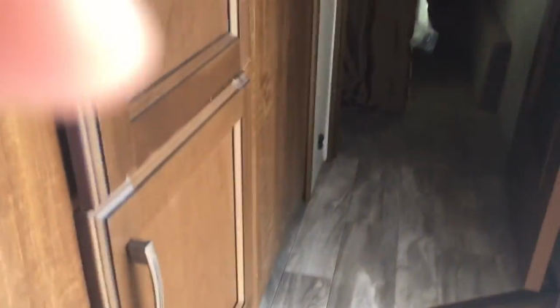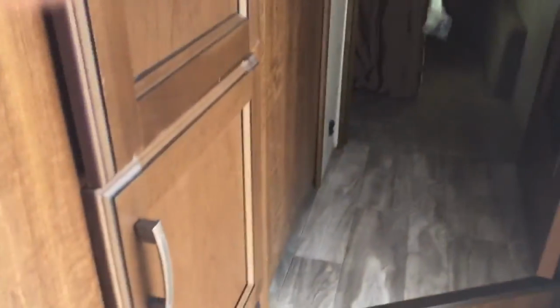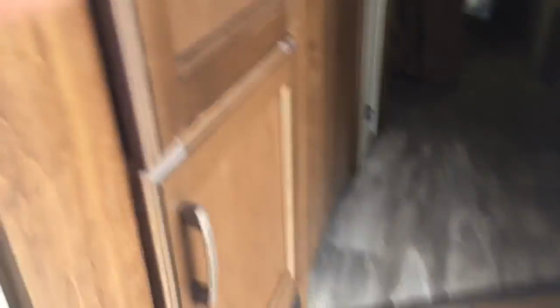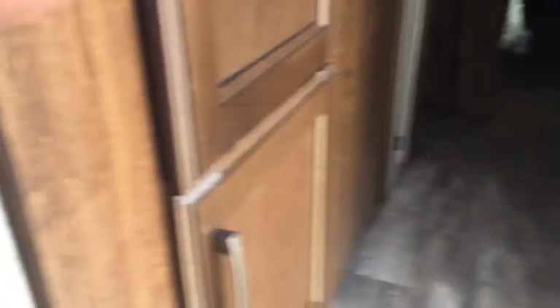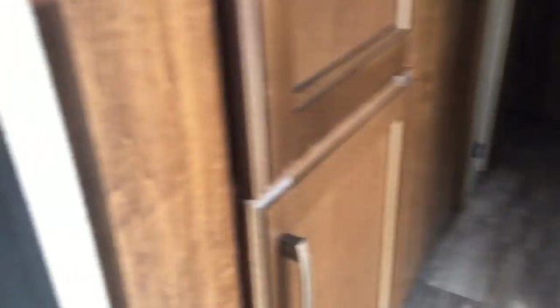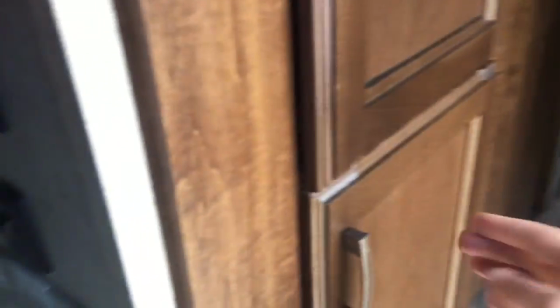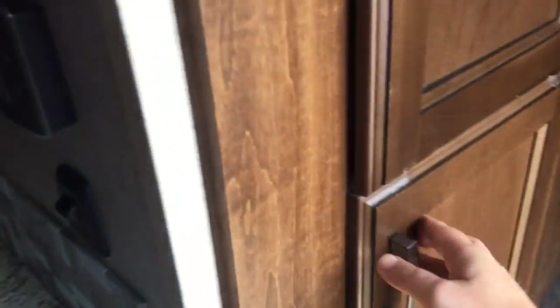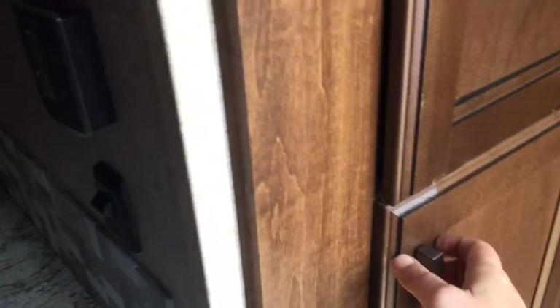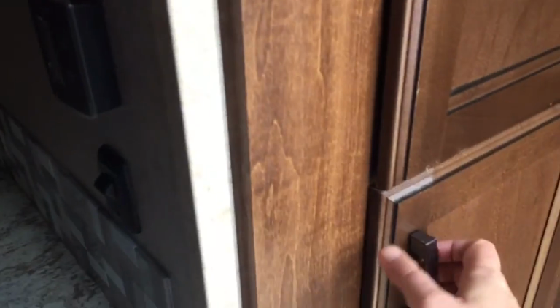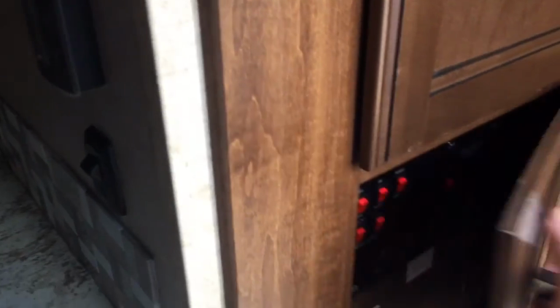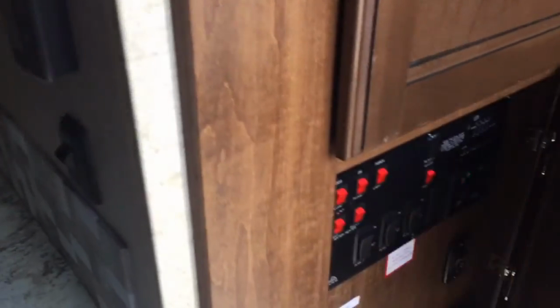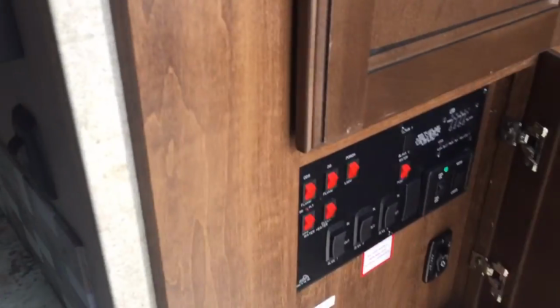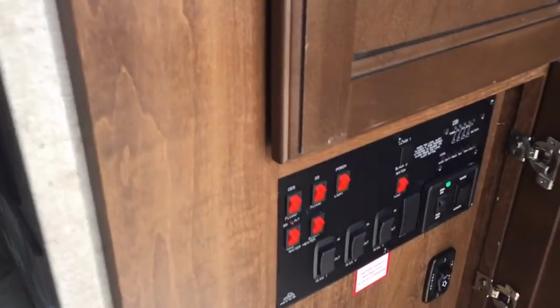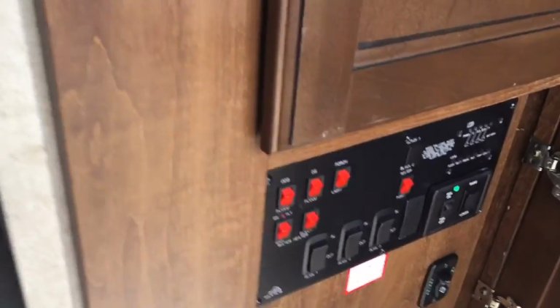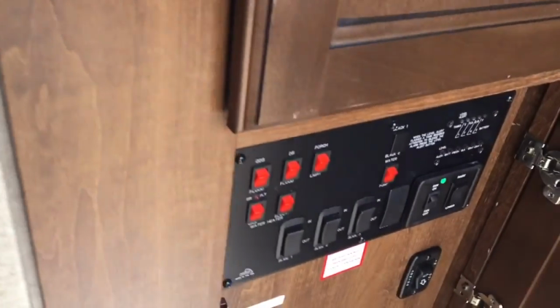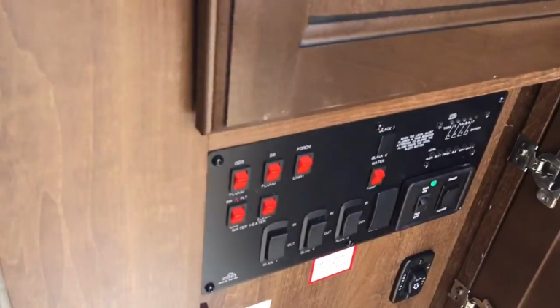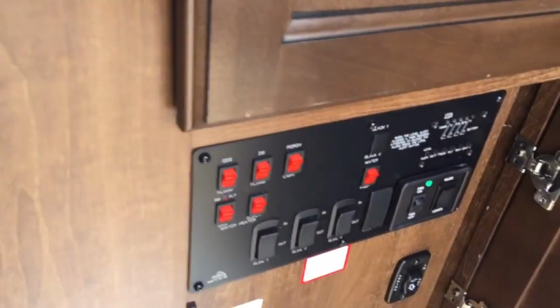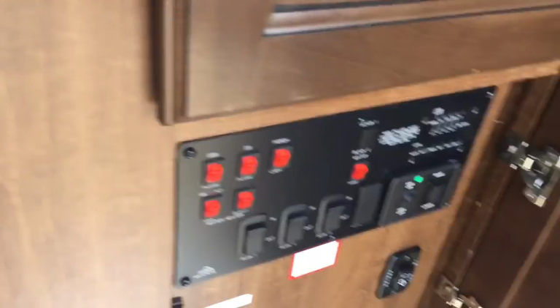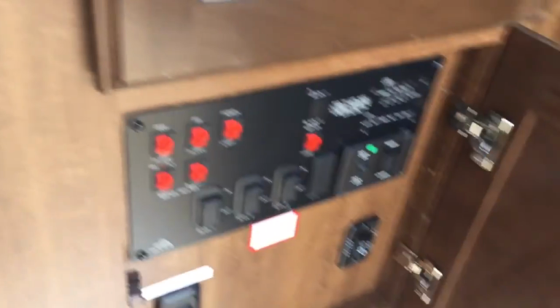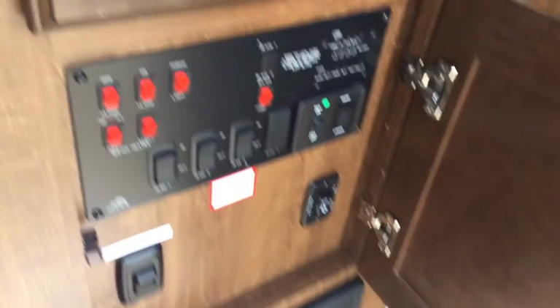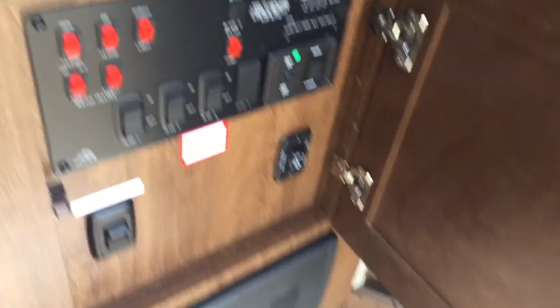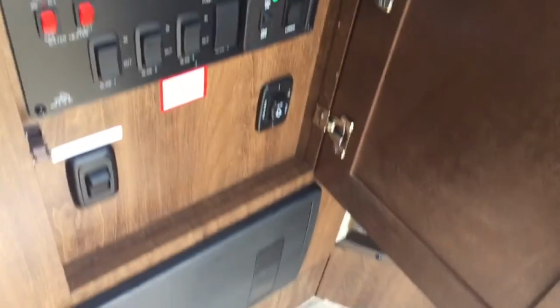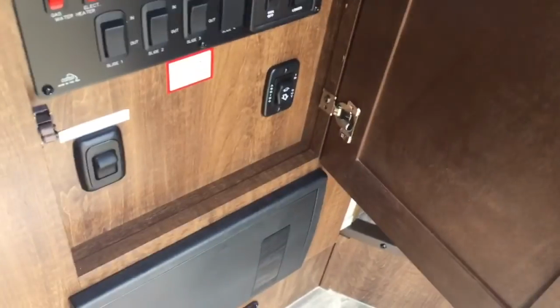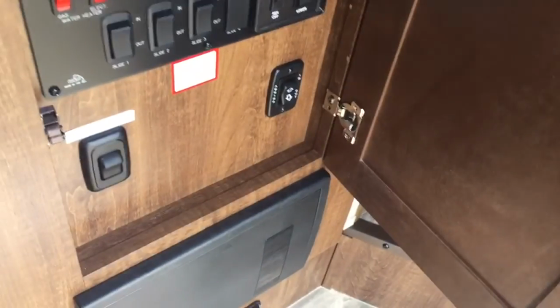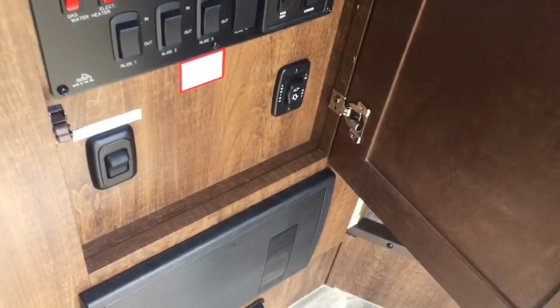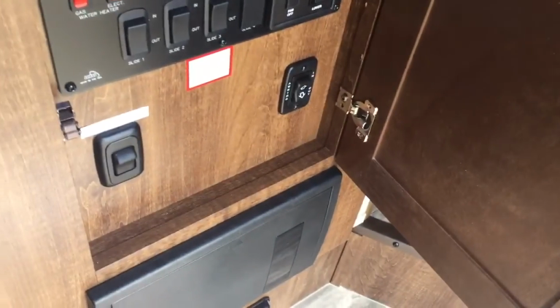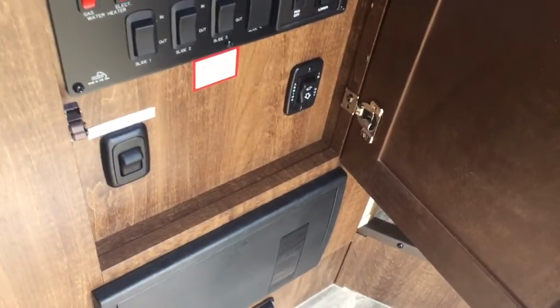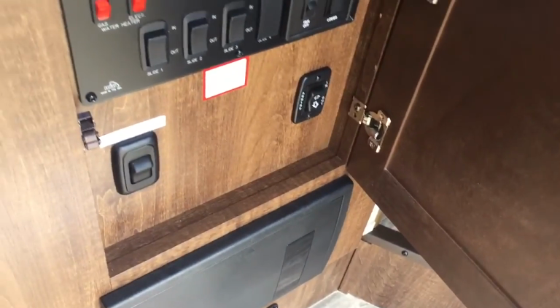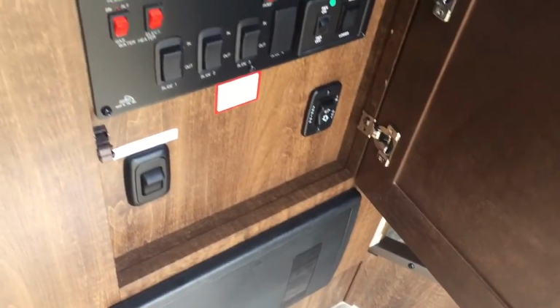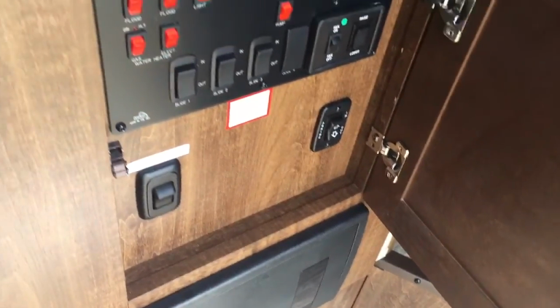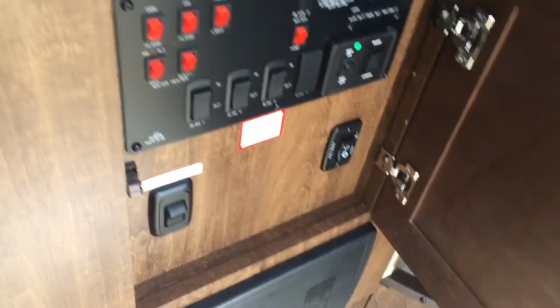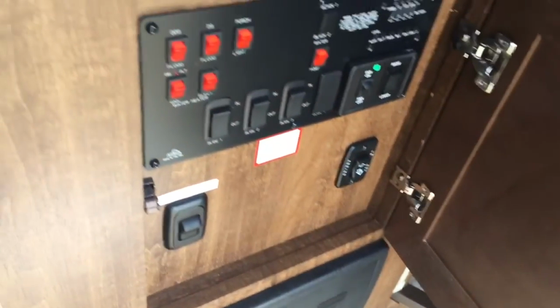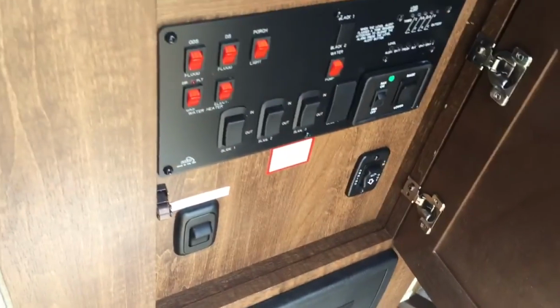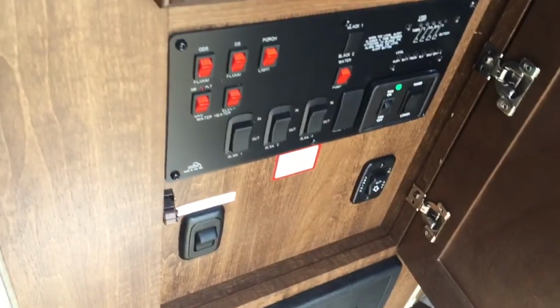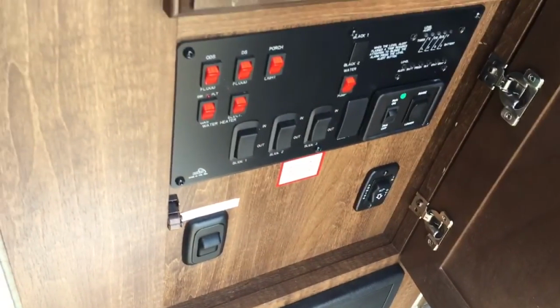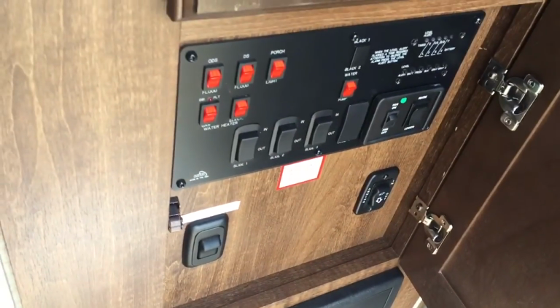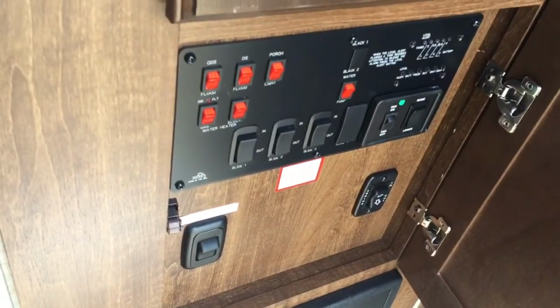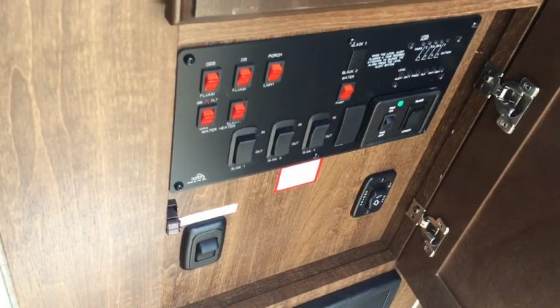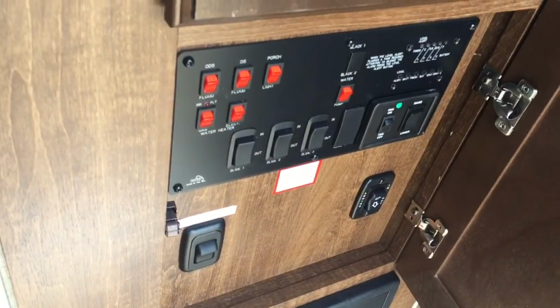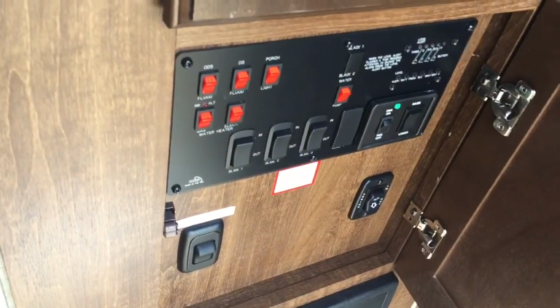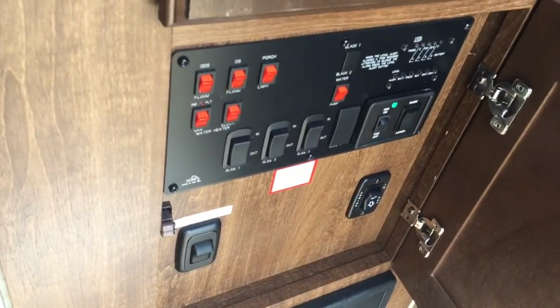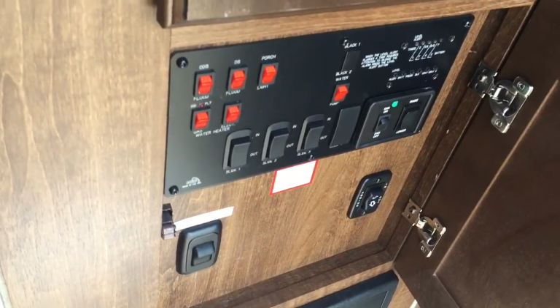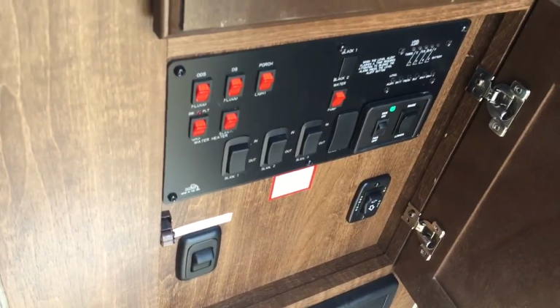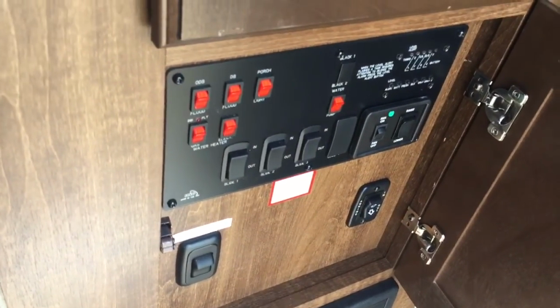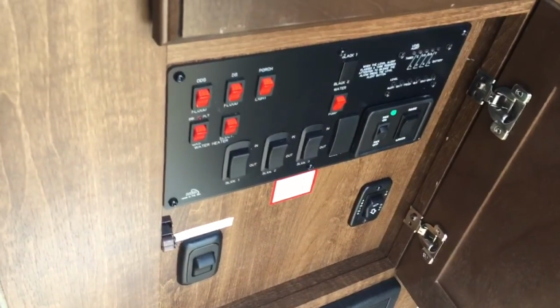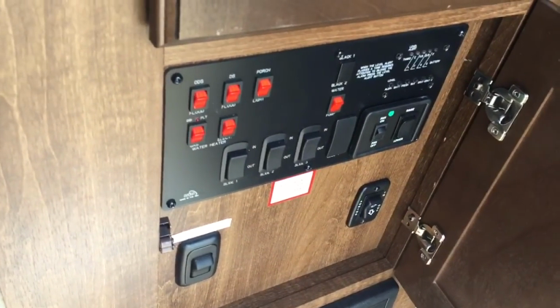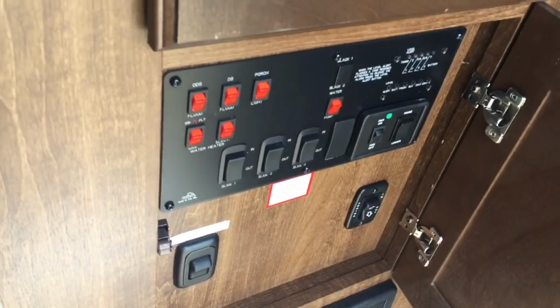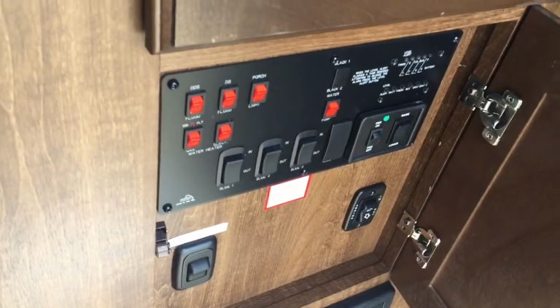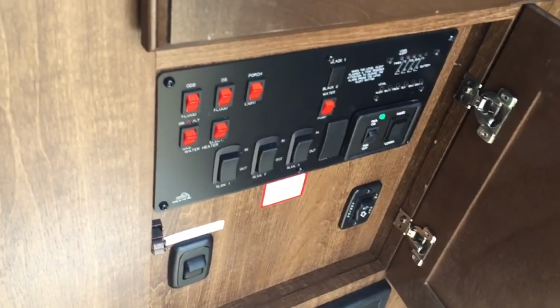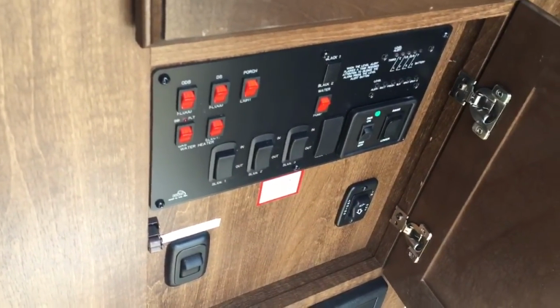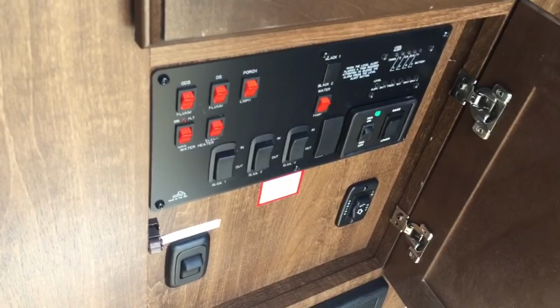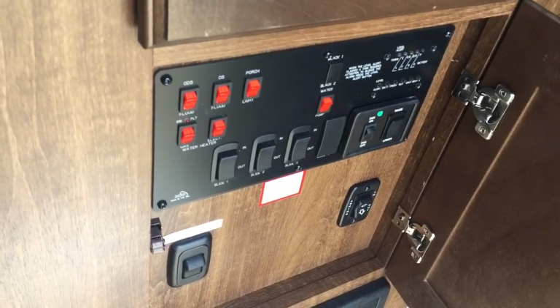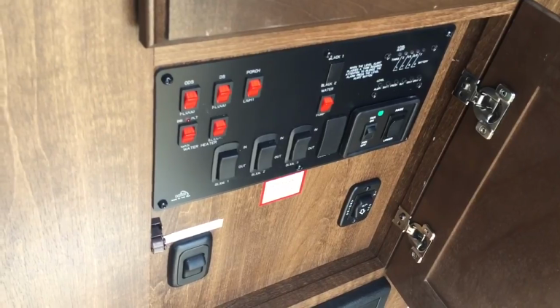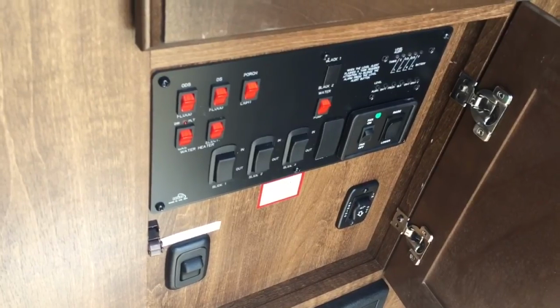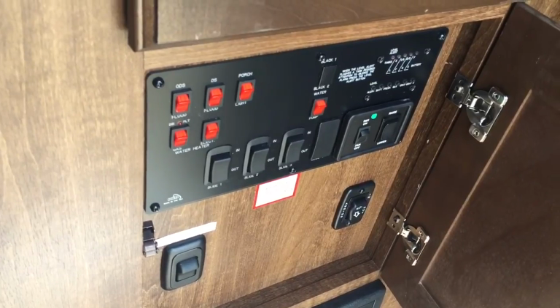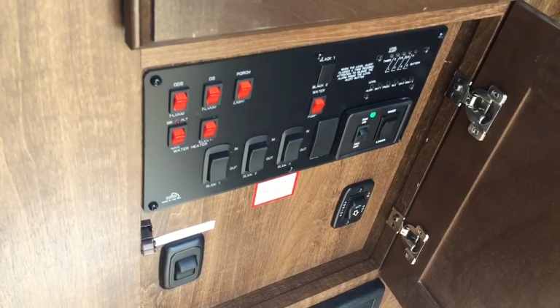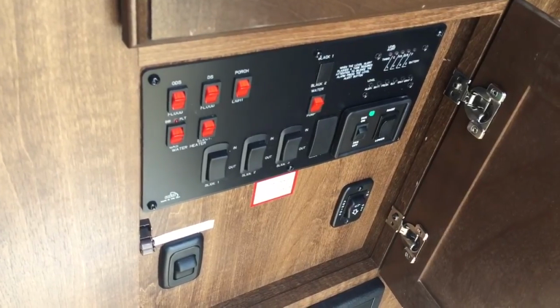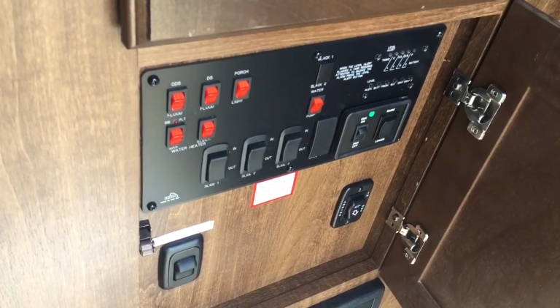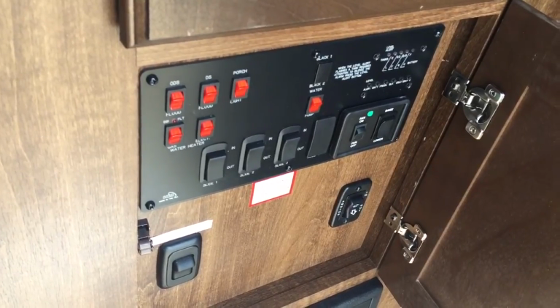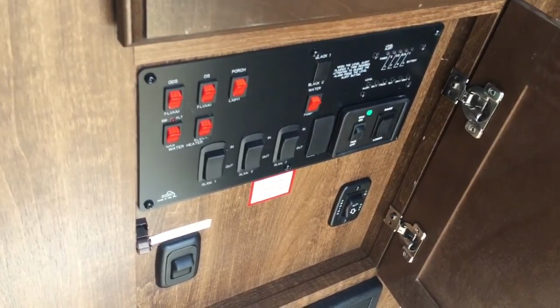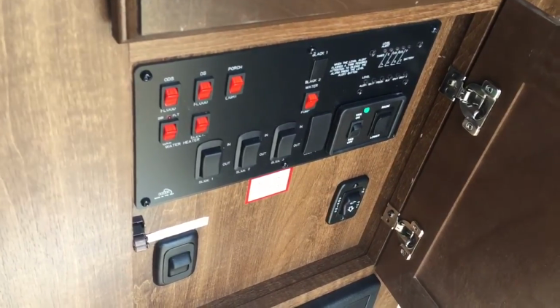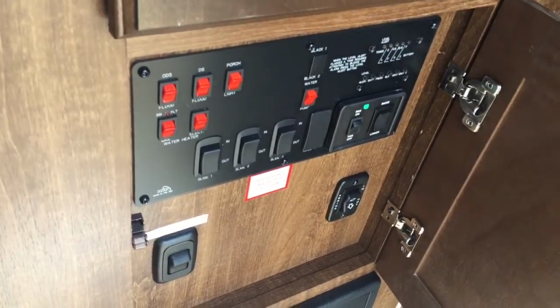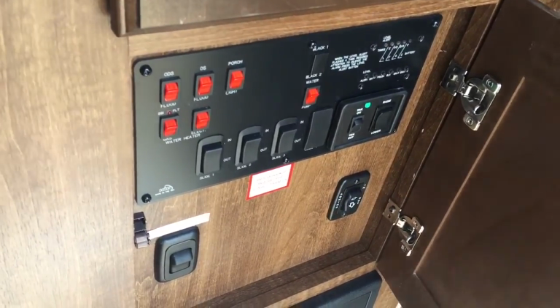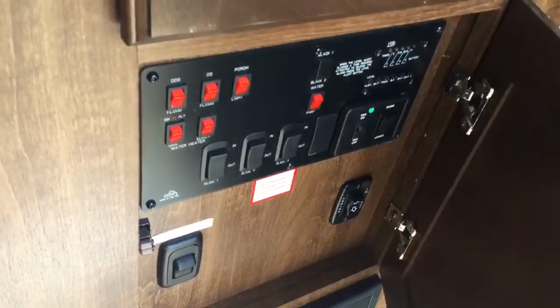Let's take a look at the control panel. Nice central location right inside the door, so if you need to get to anything it's easy to access.